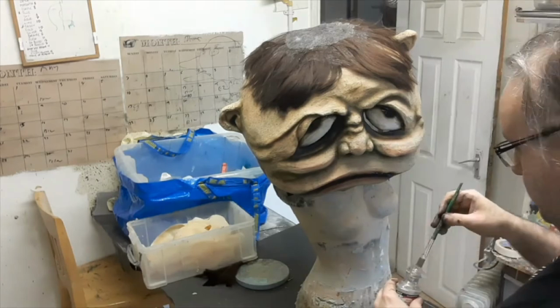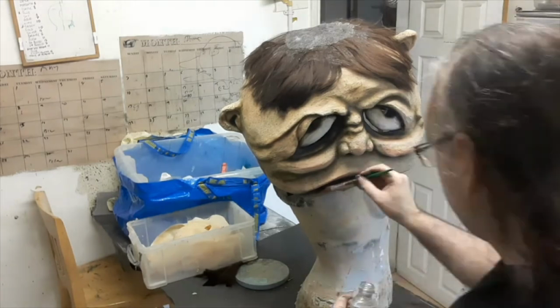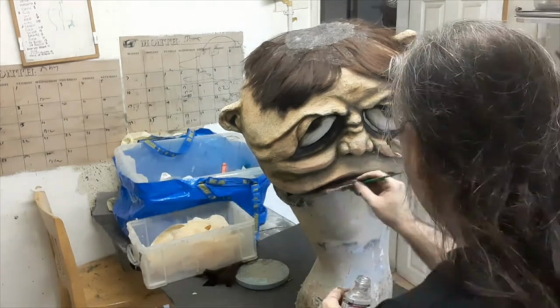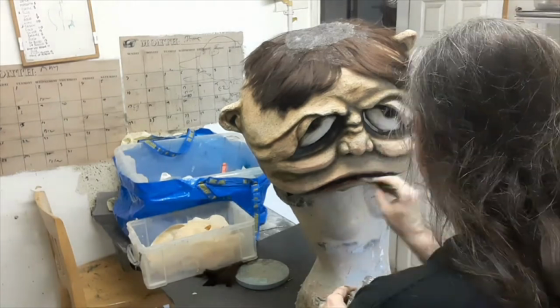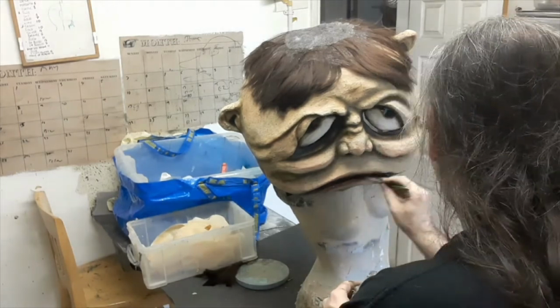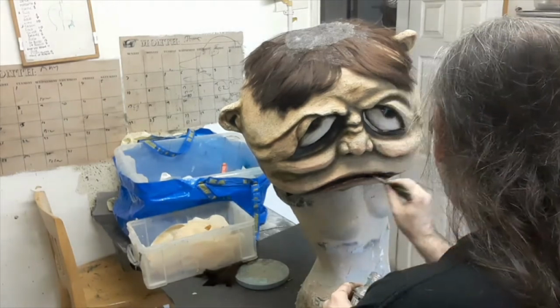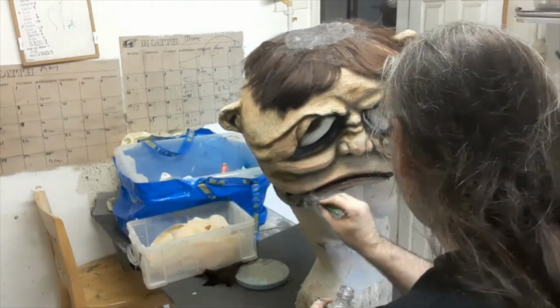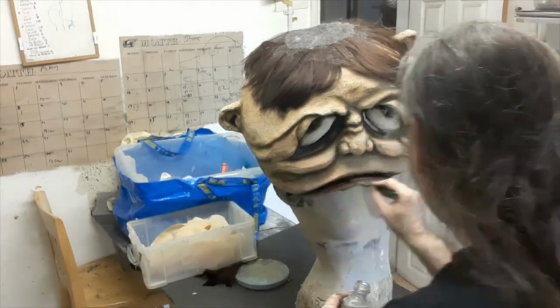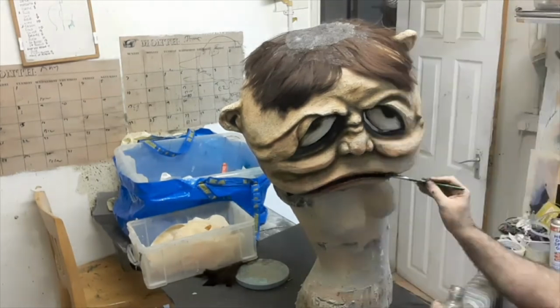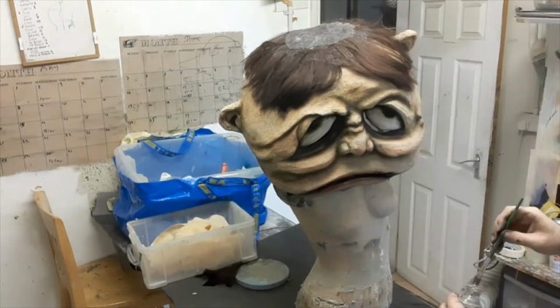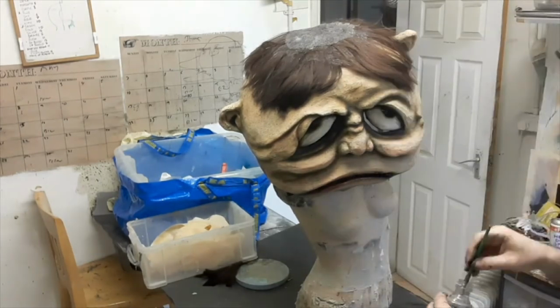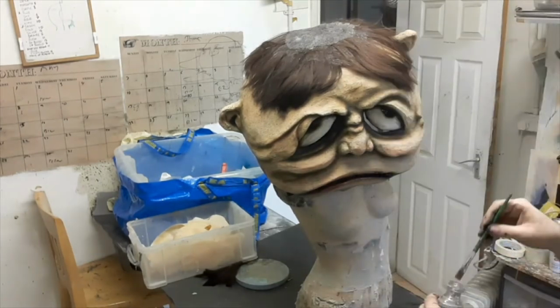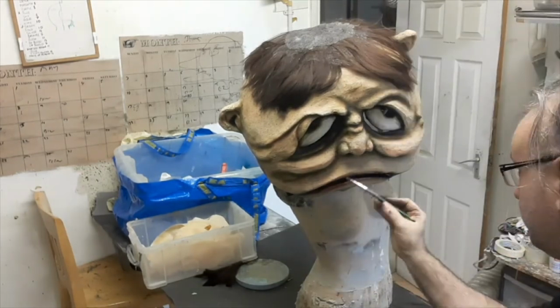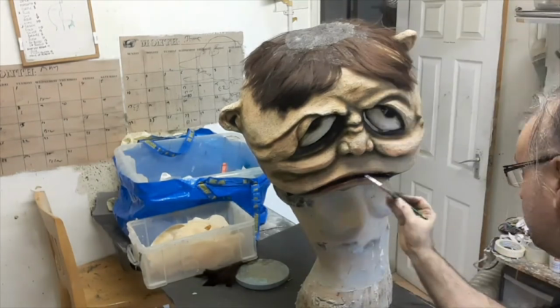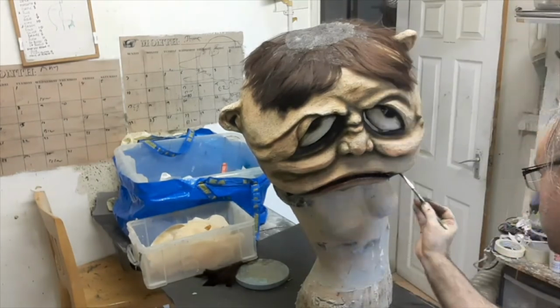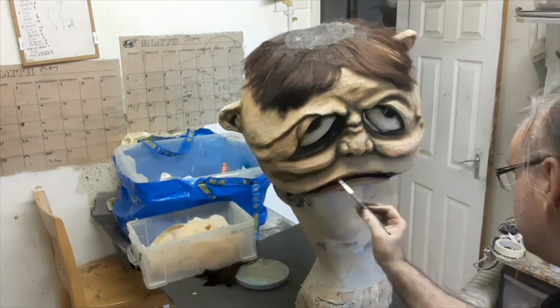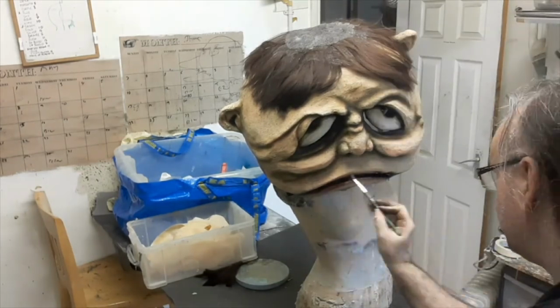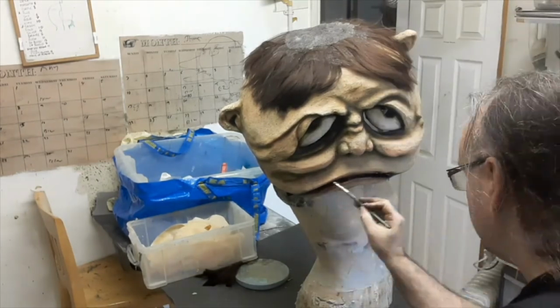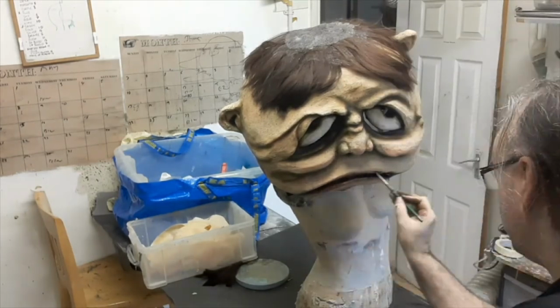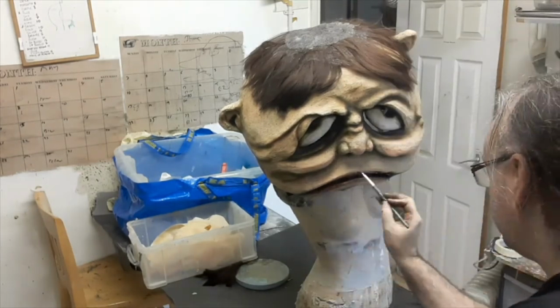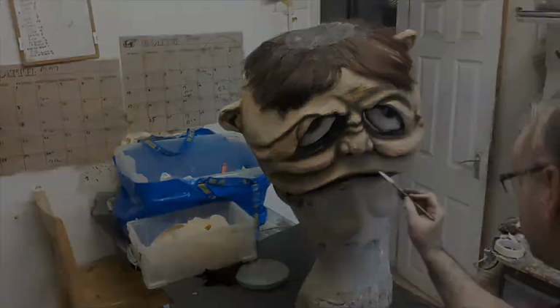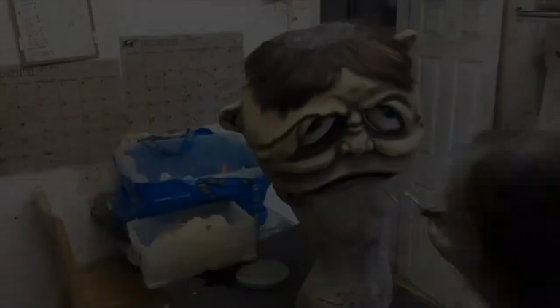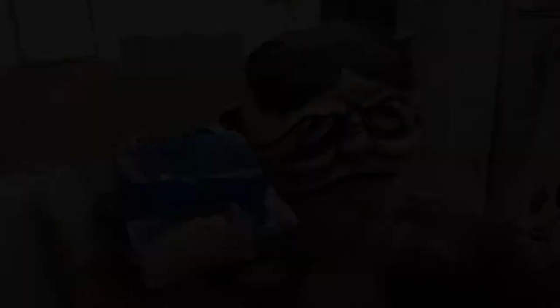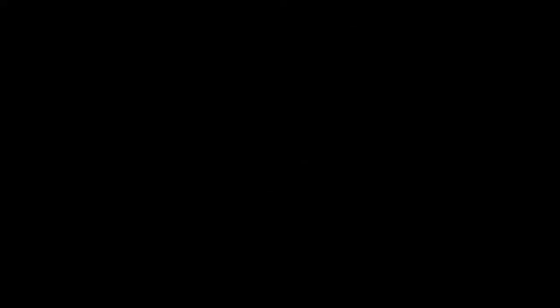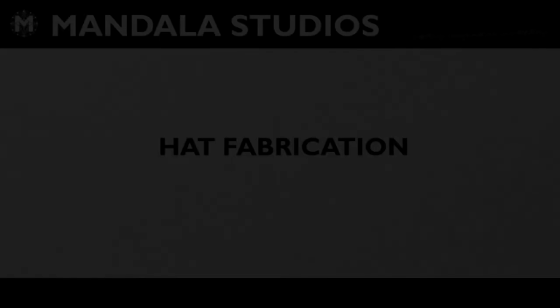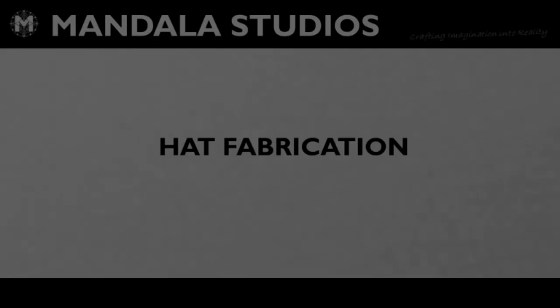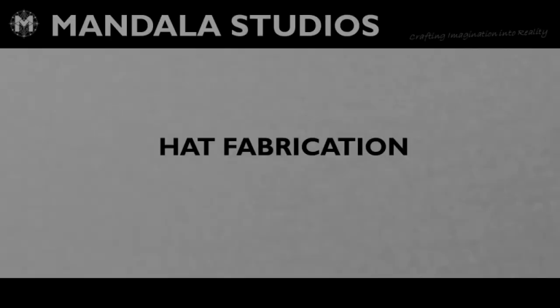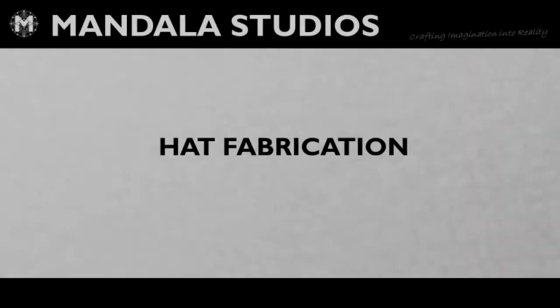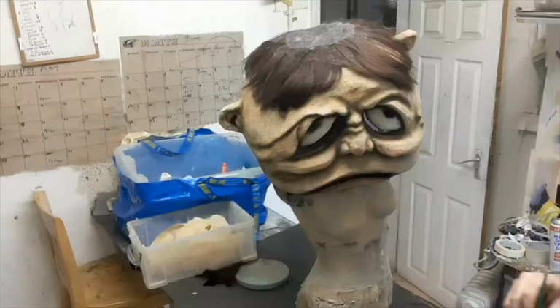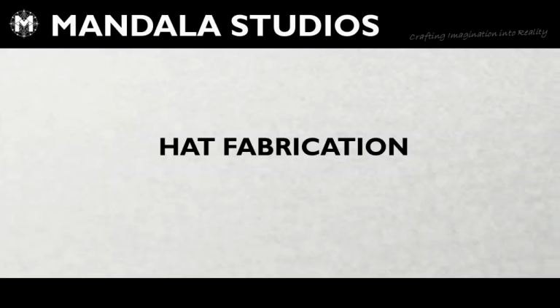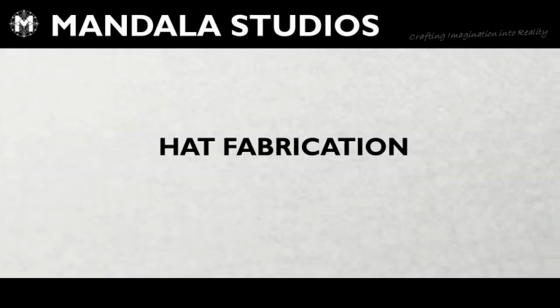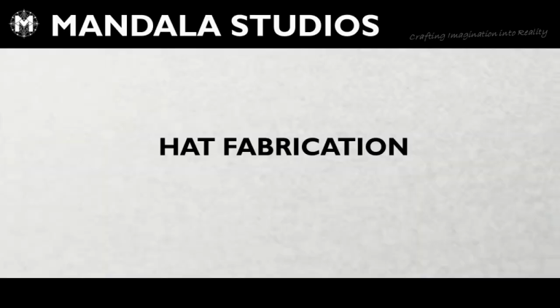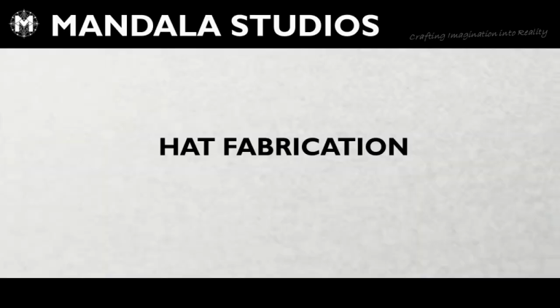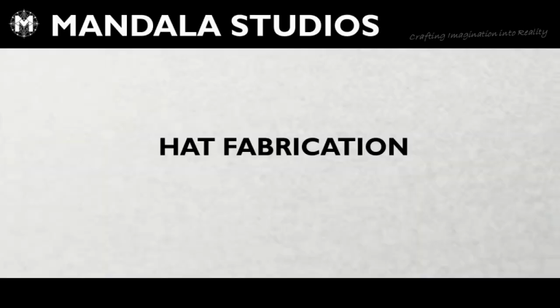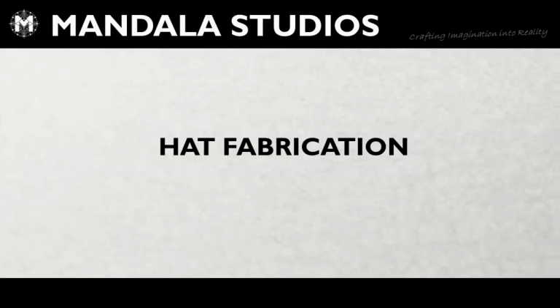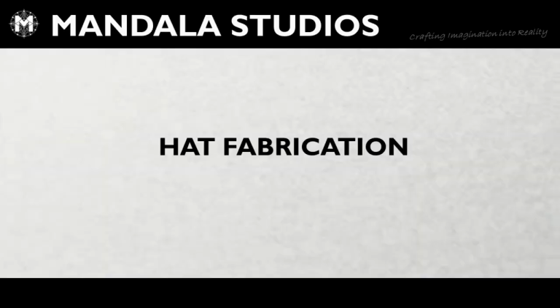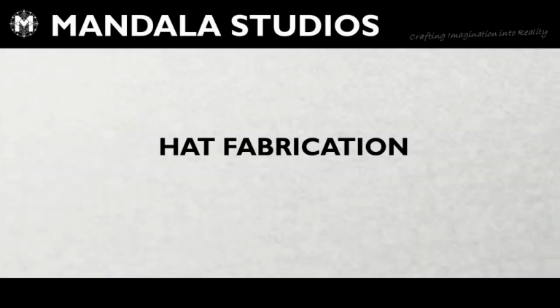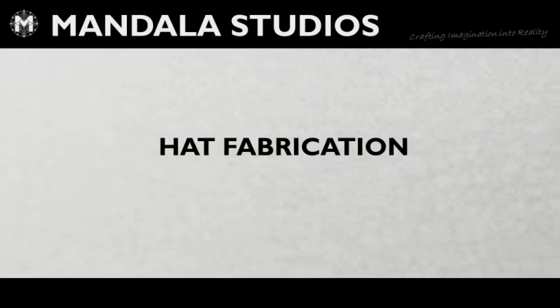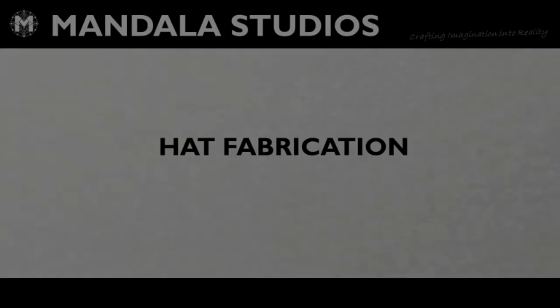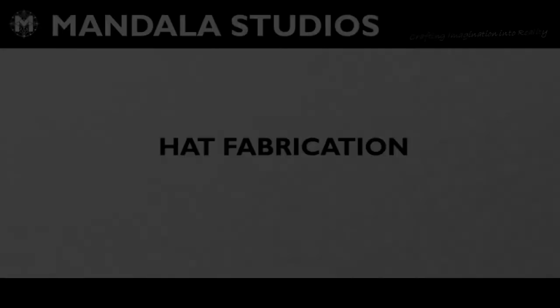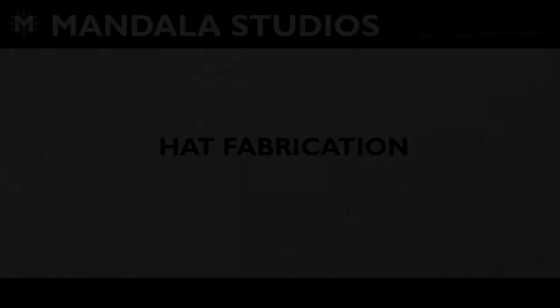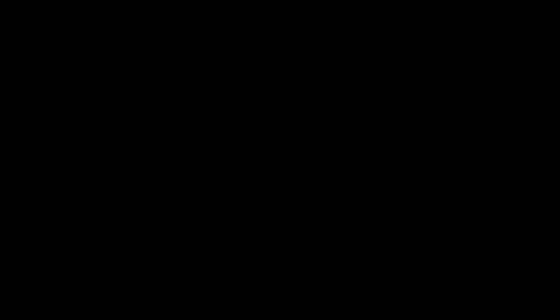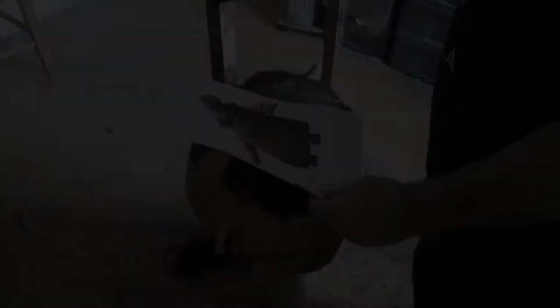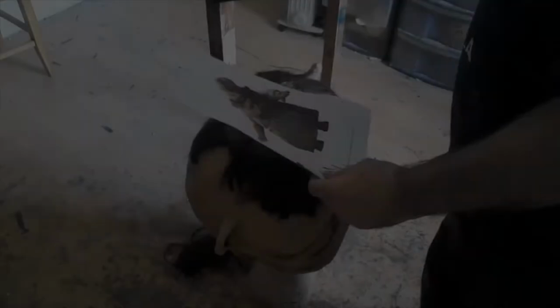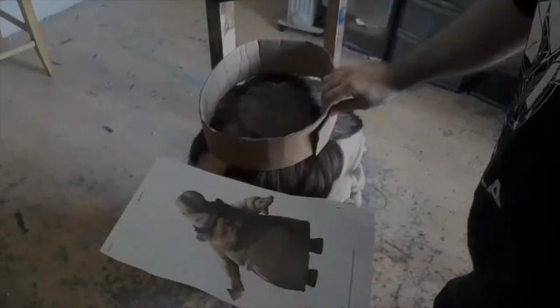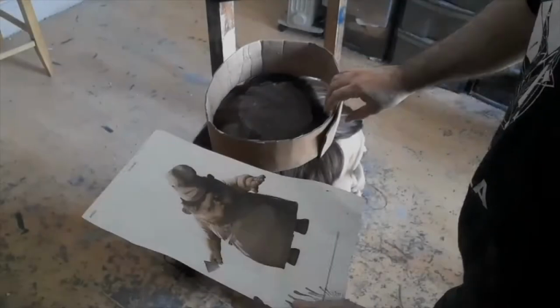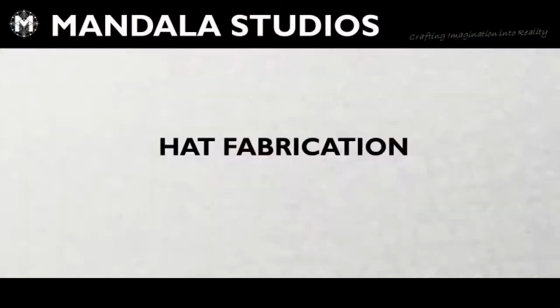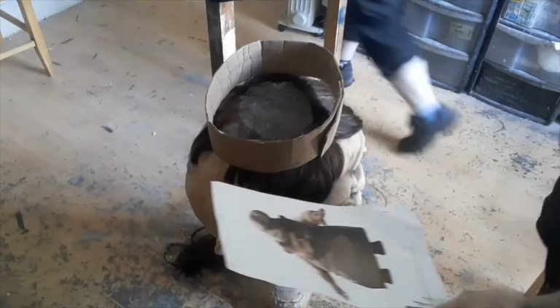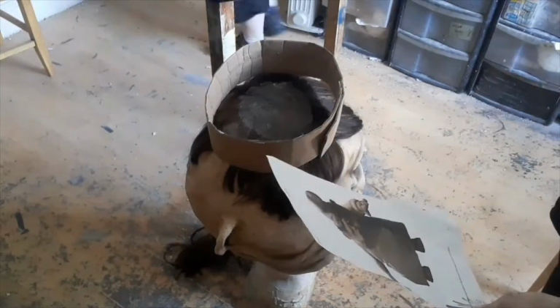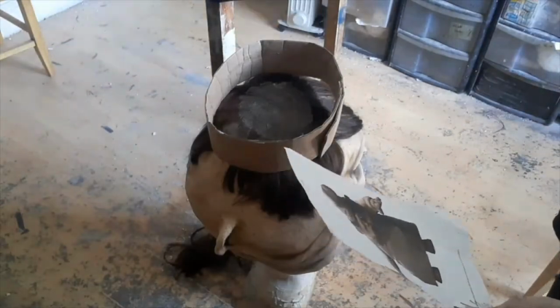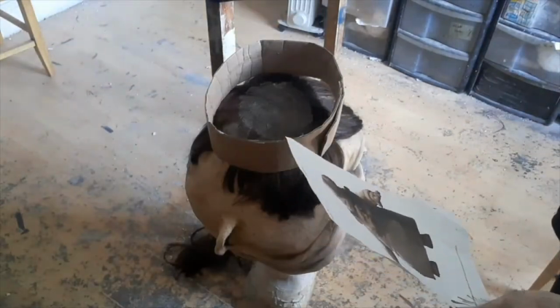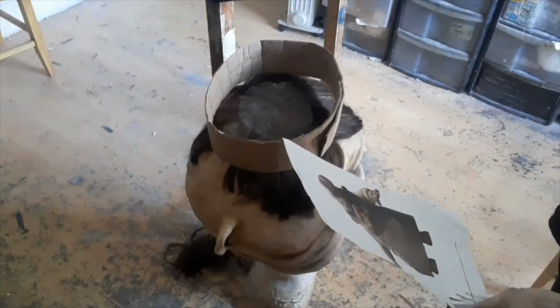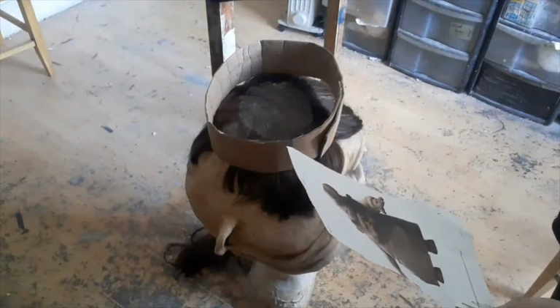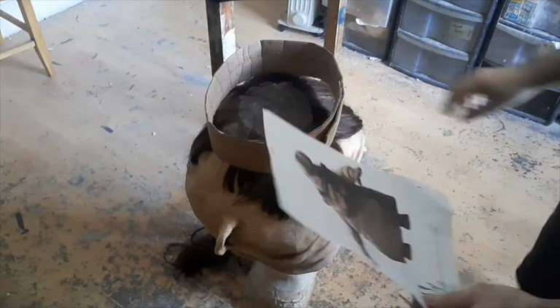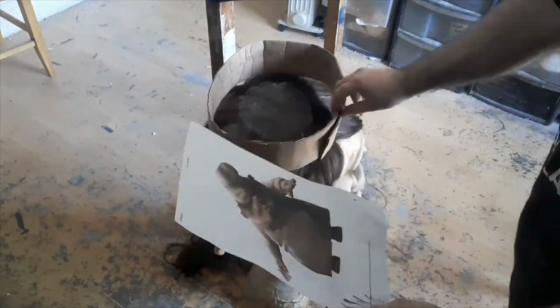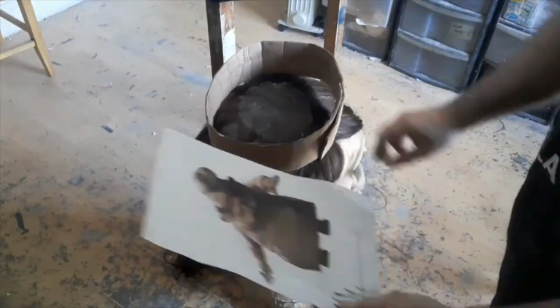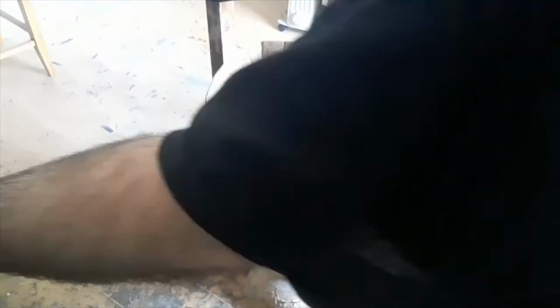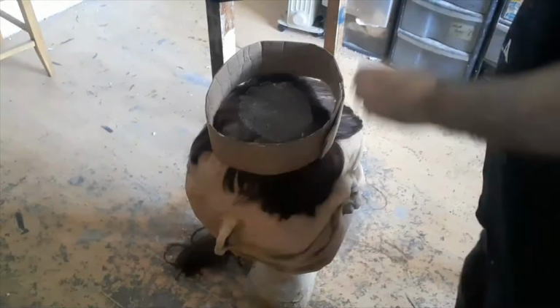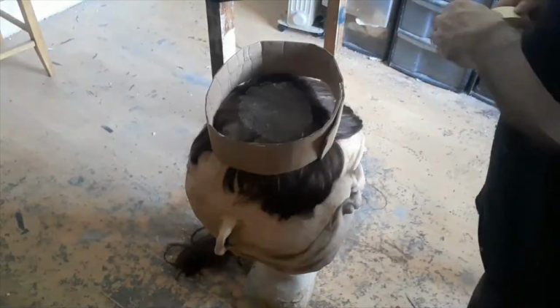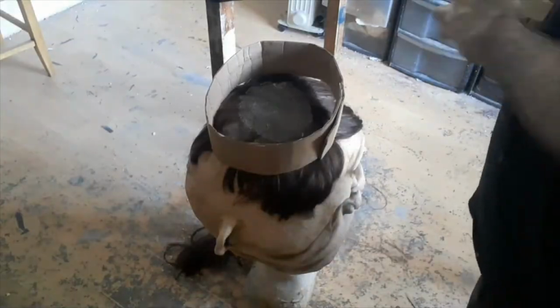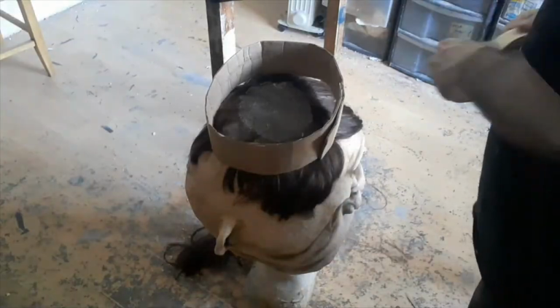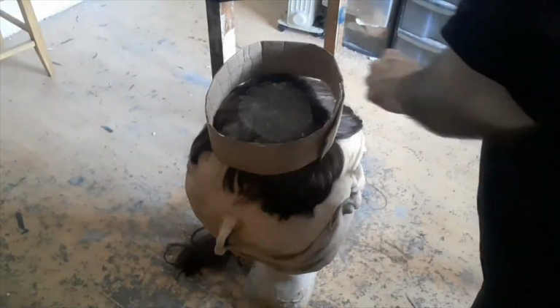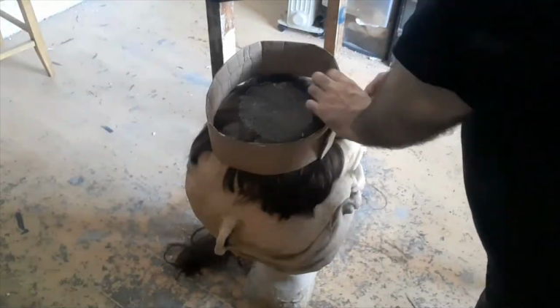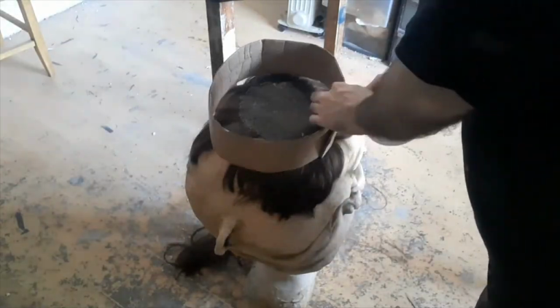Now we add some gloss varnish over the eyes and a touch on the lips, just to bring those to life a bit when it's finally finished.